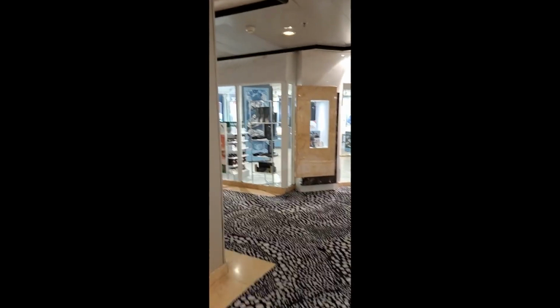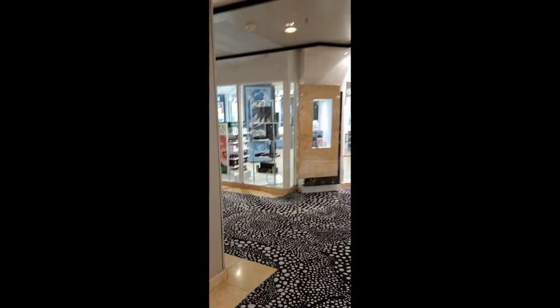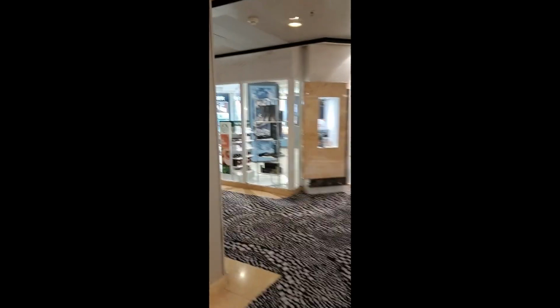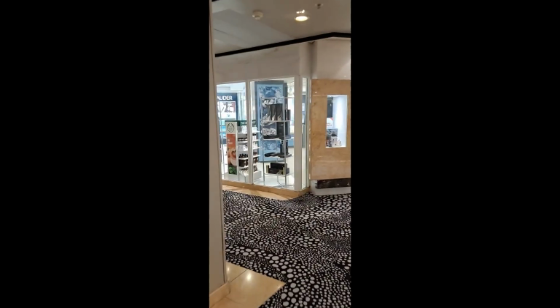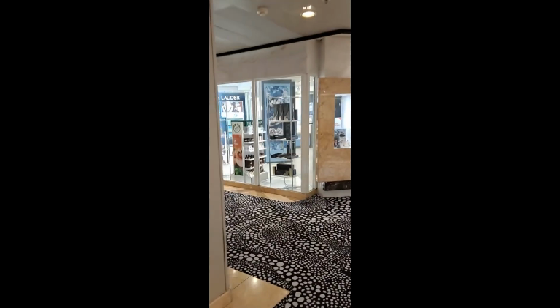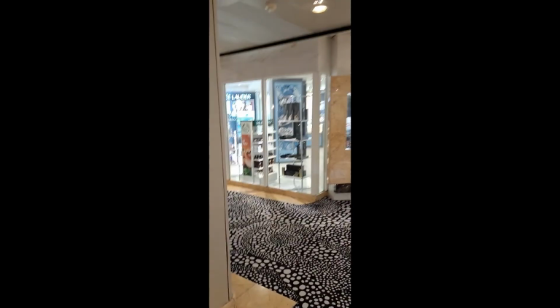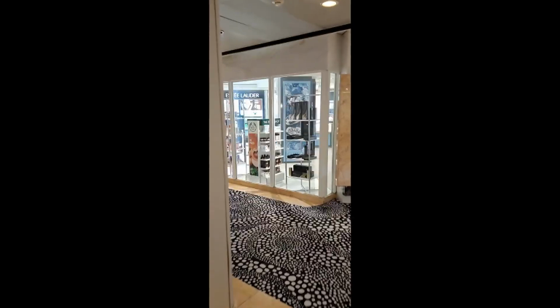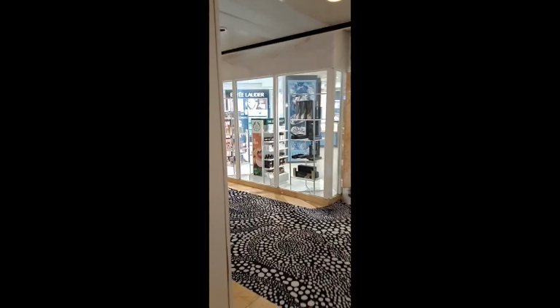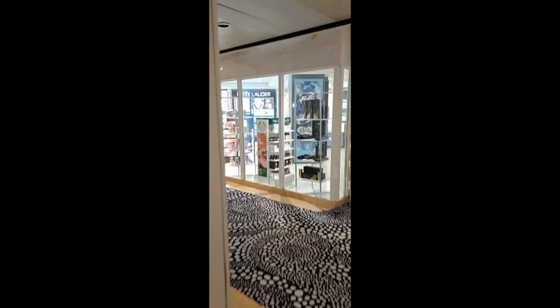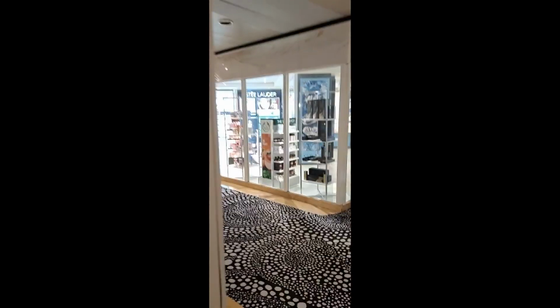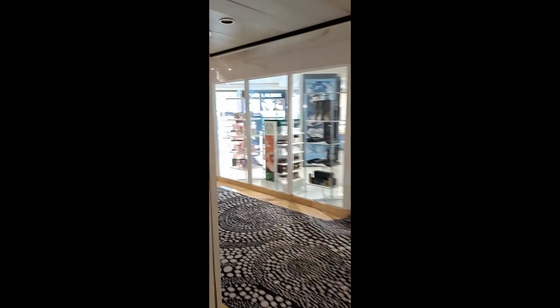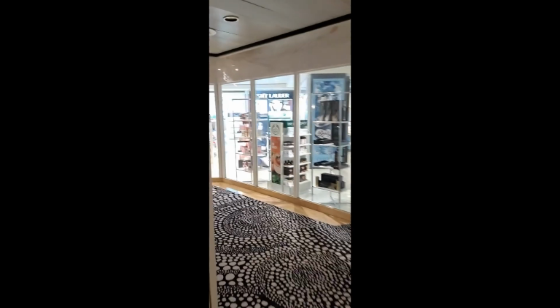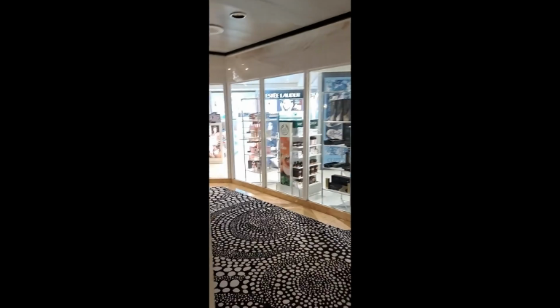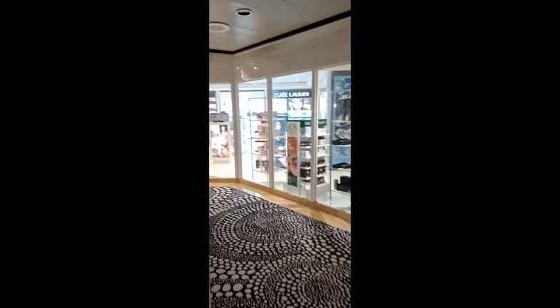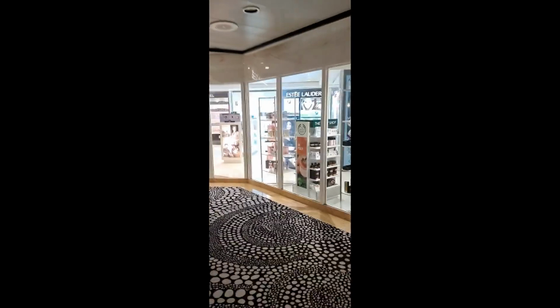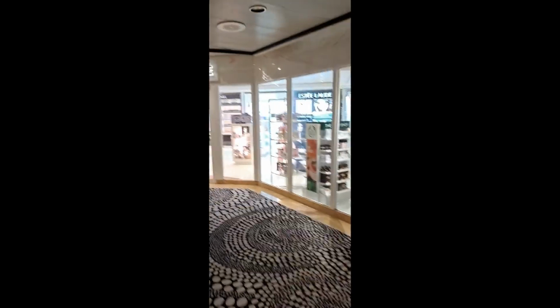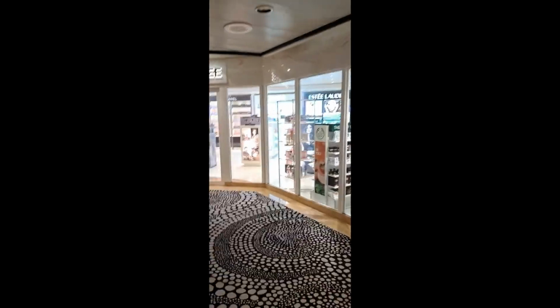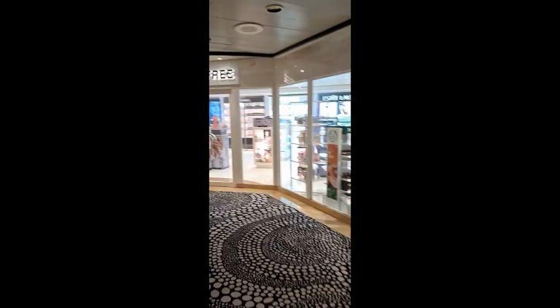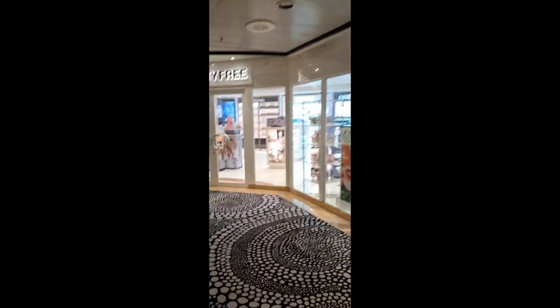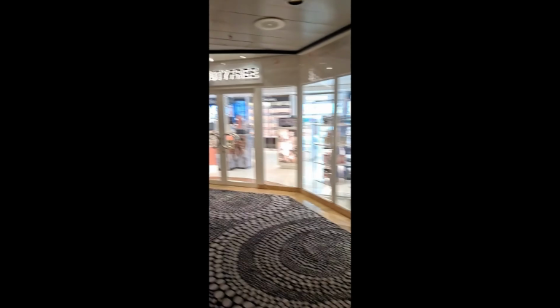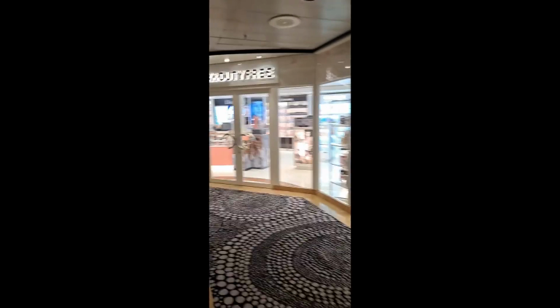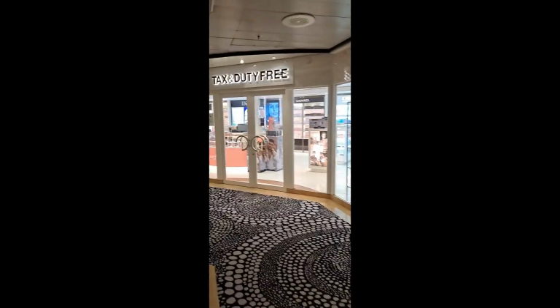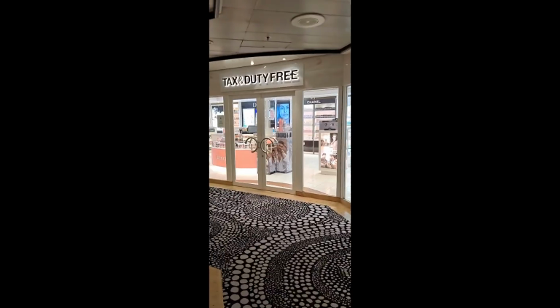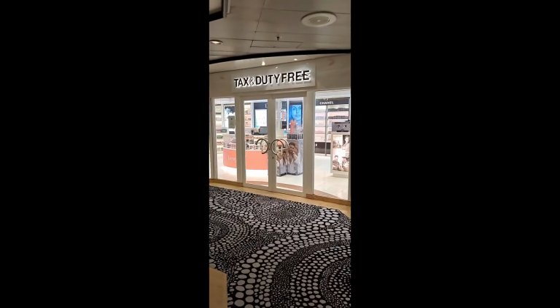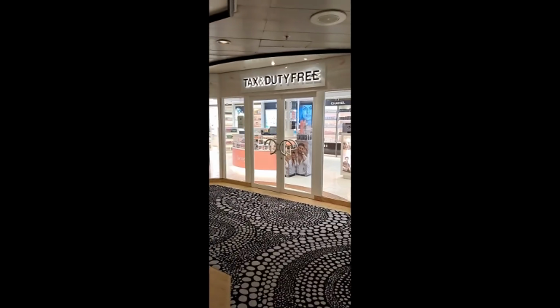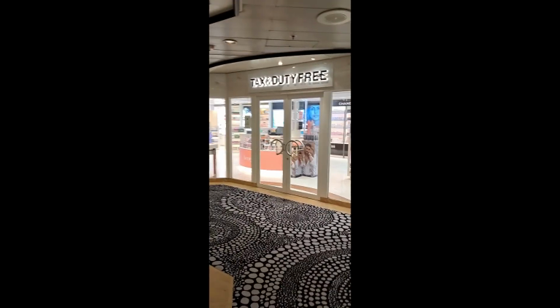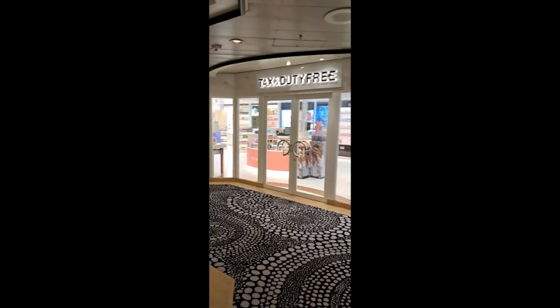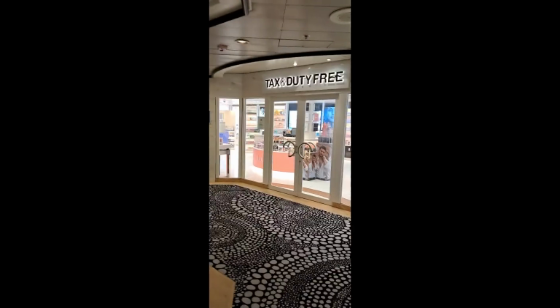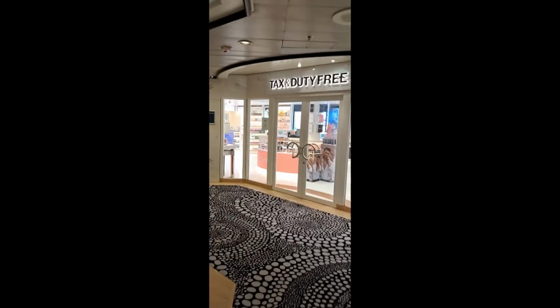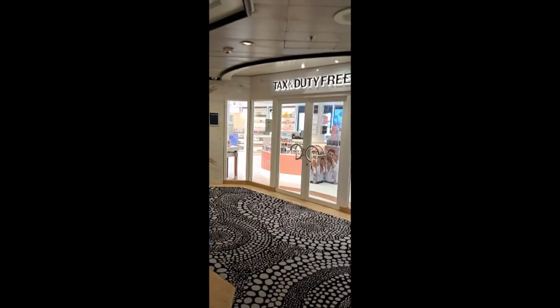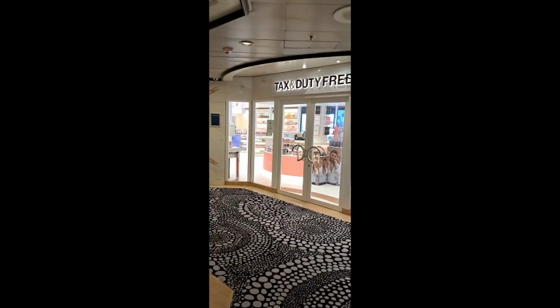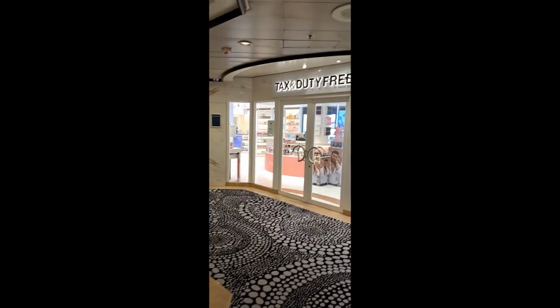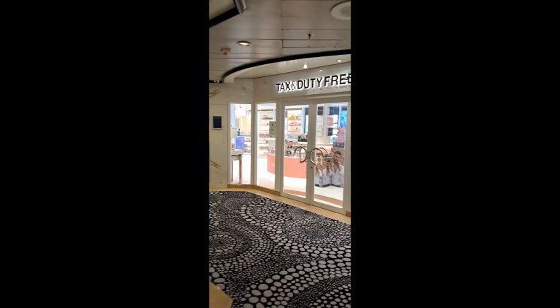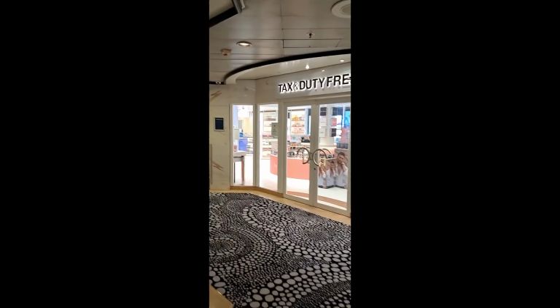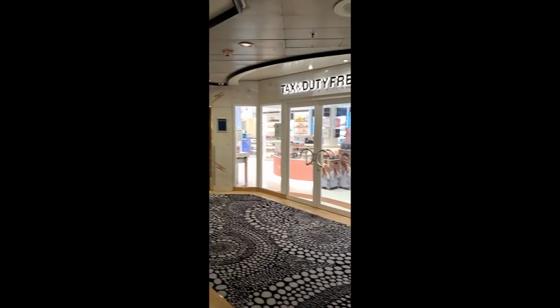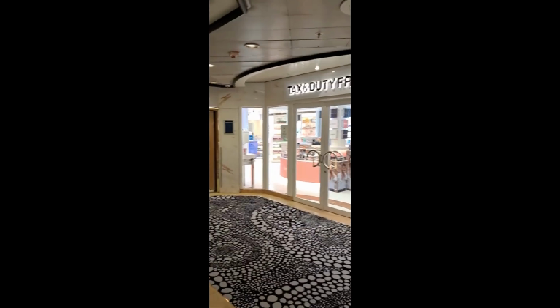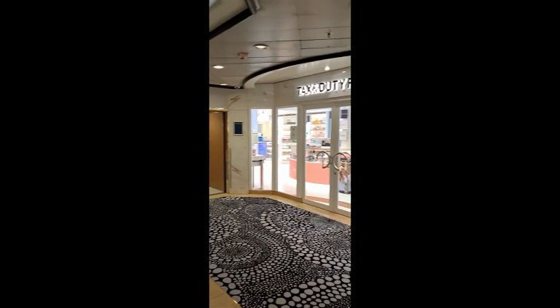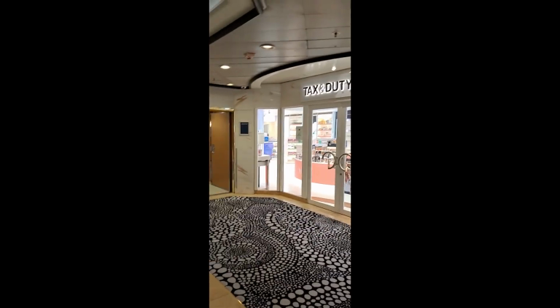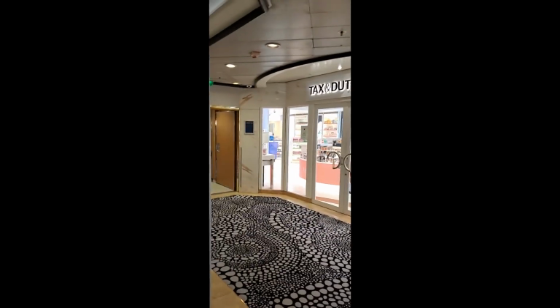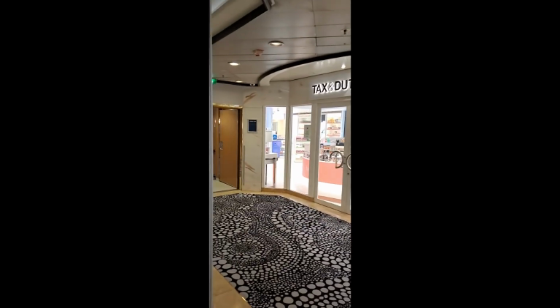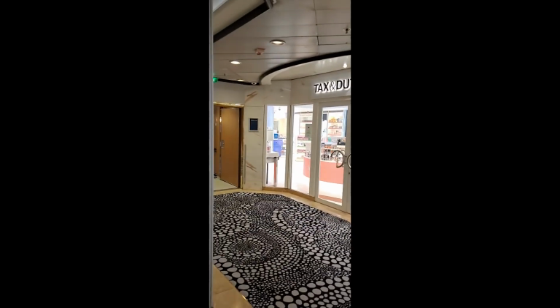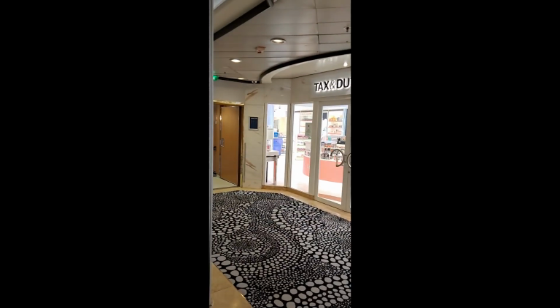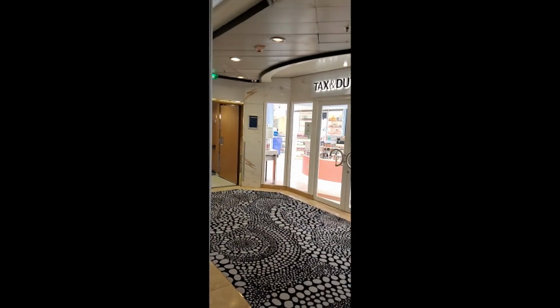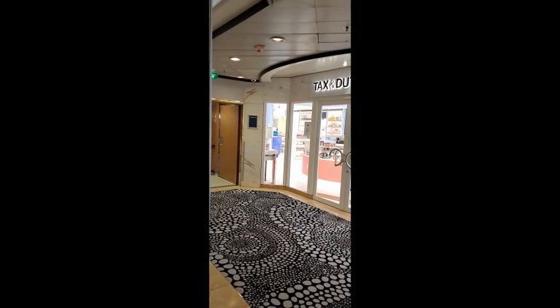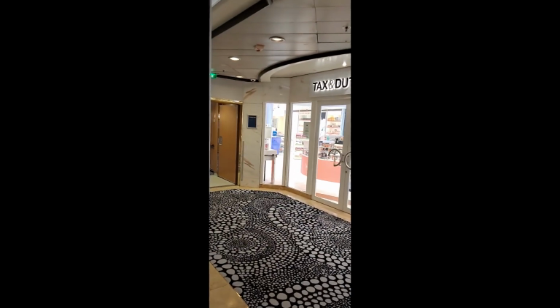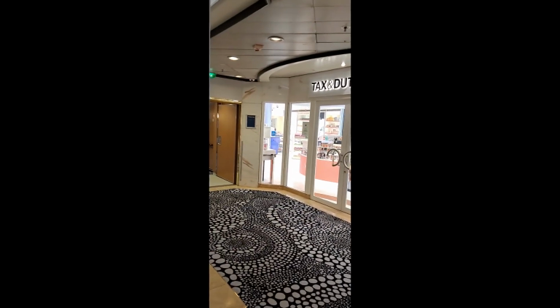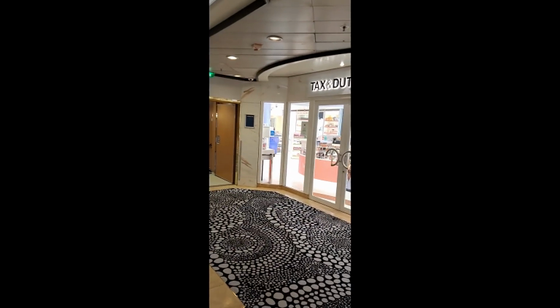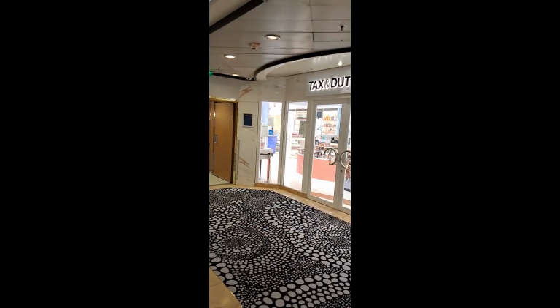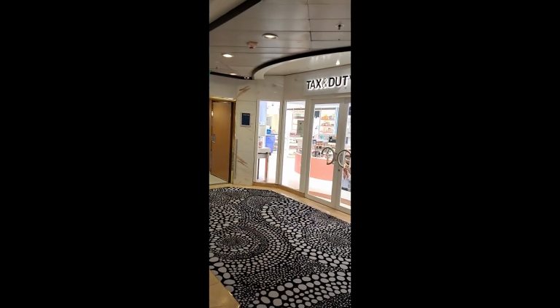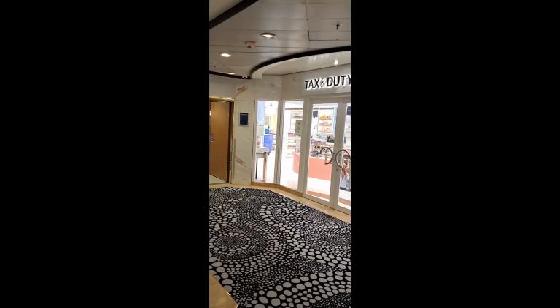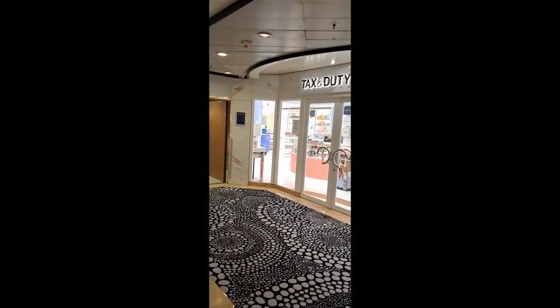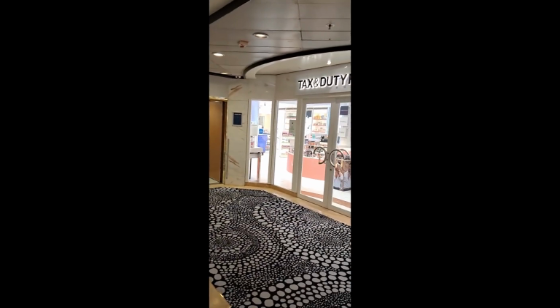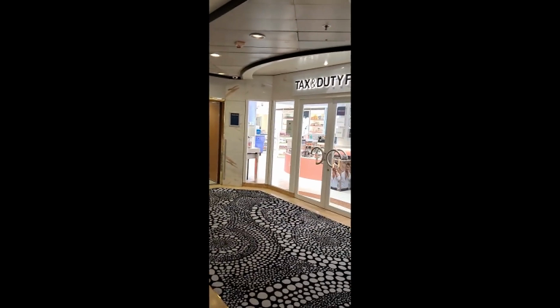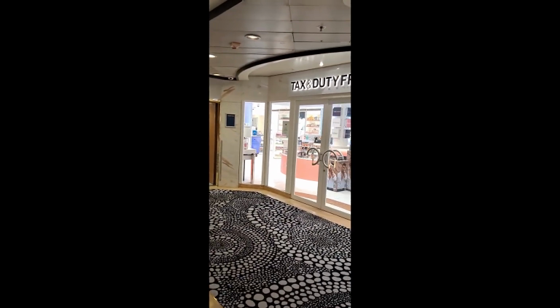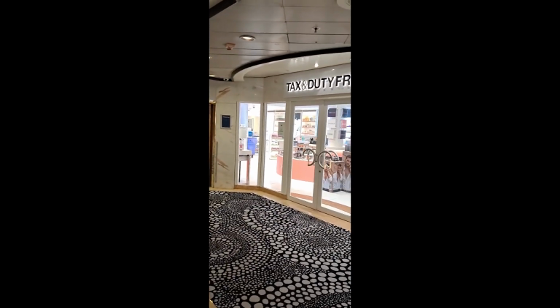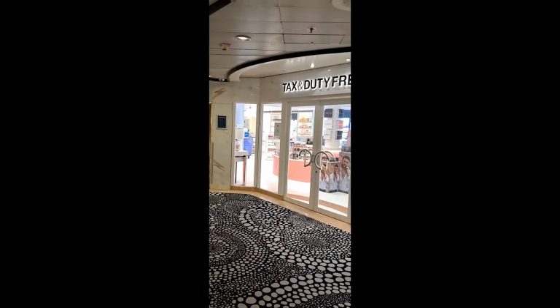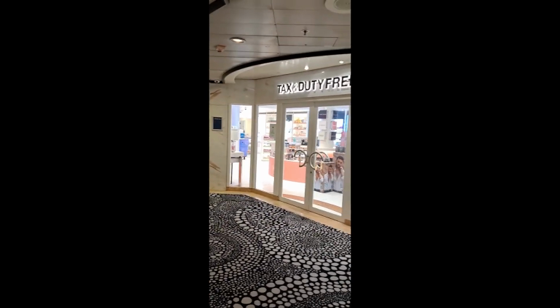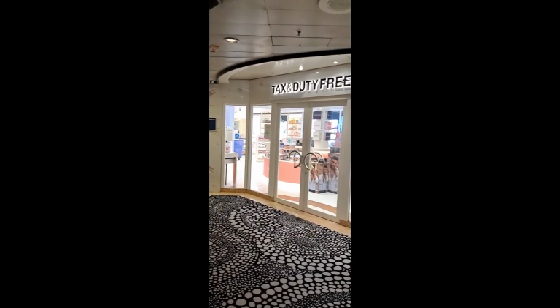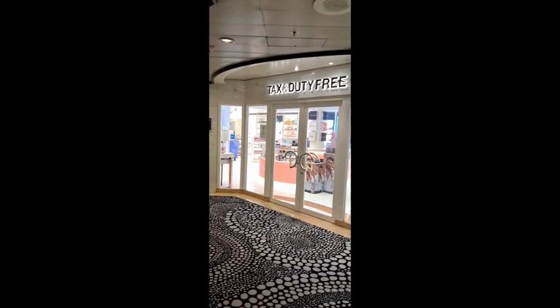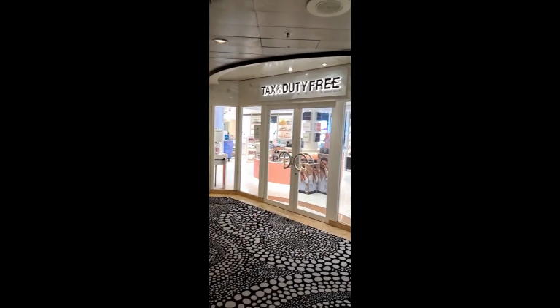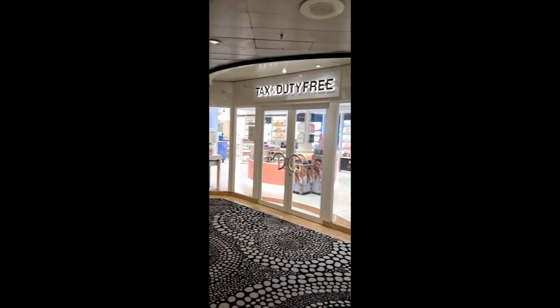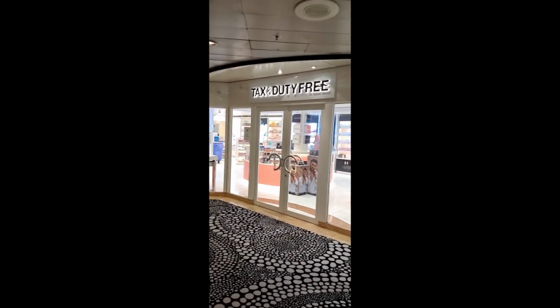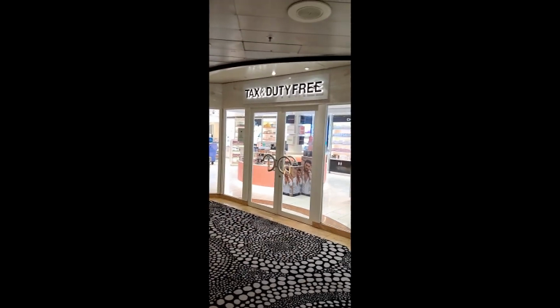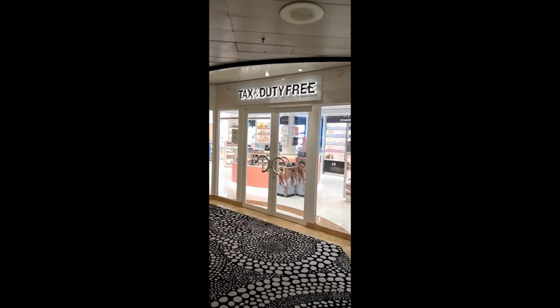On the other side you've got a duty free shop for your makeup and perfumes.